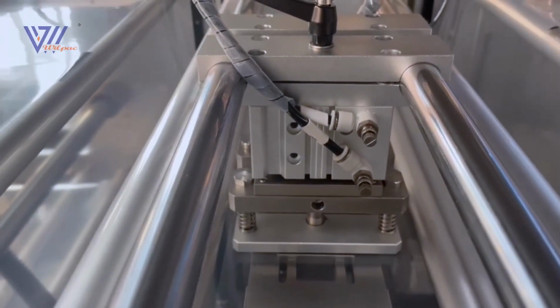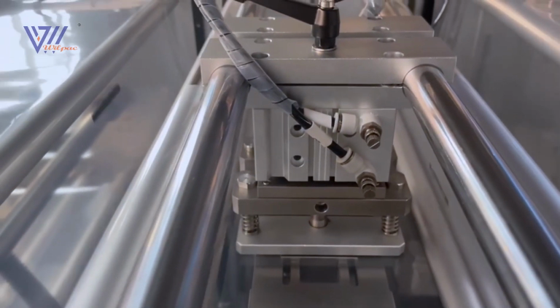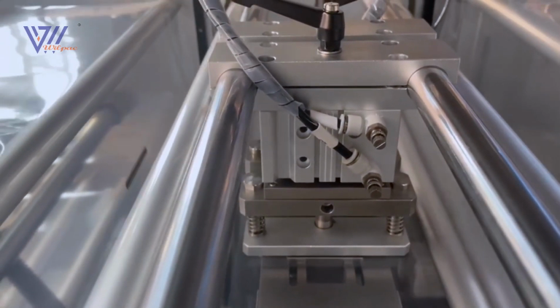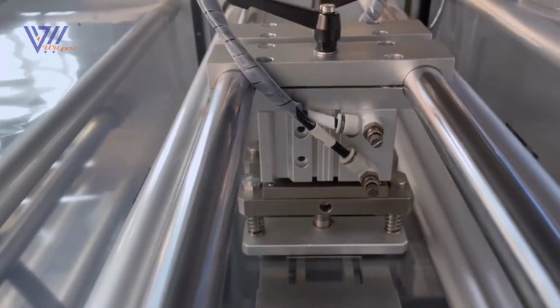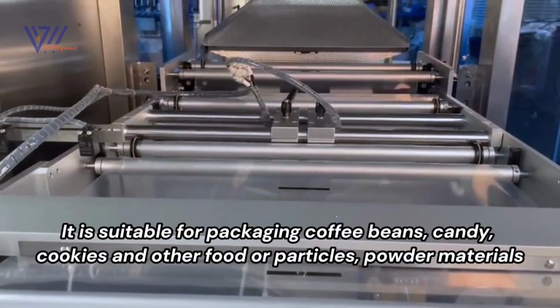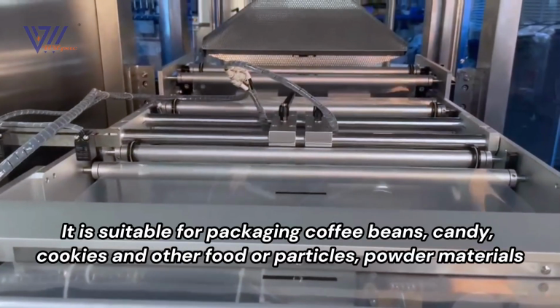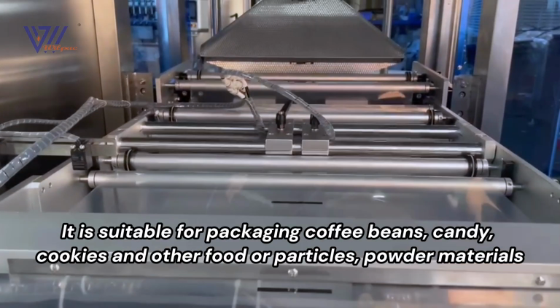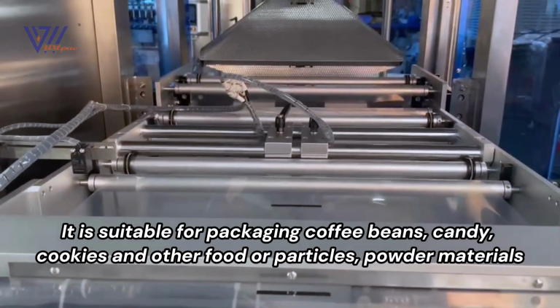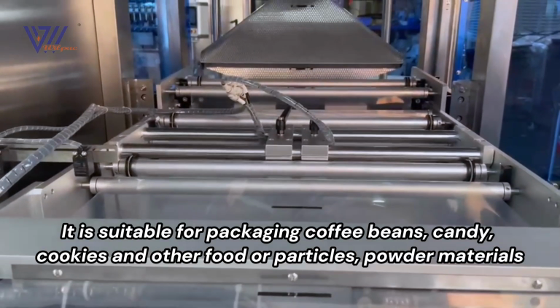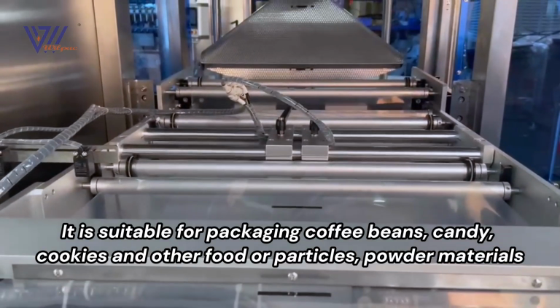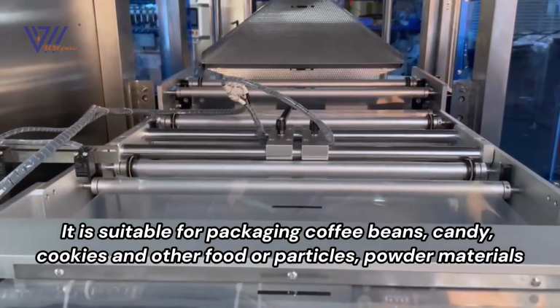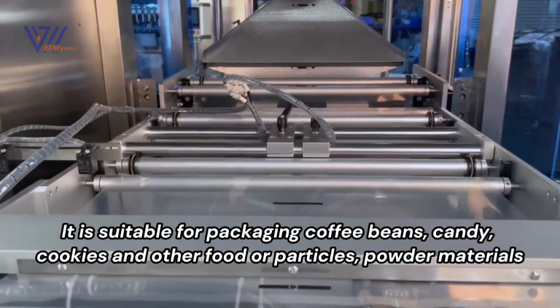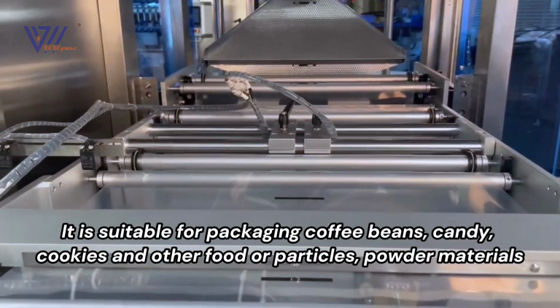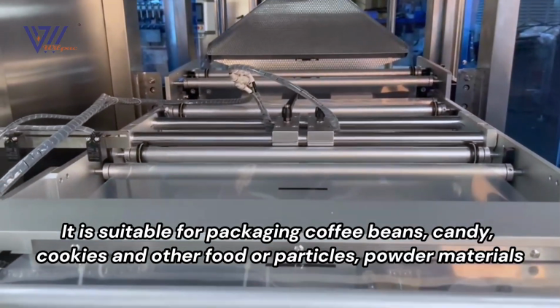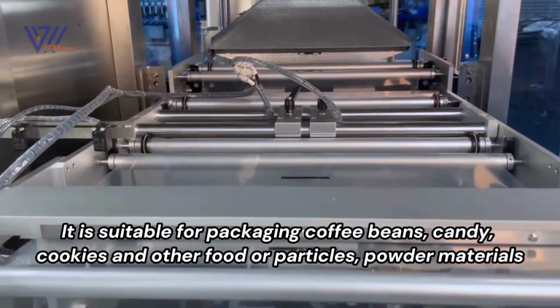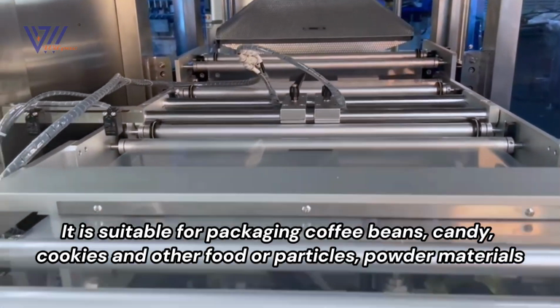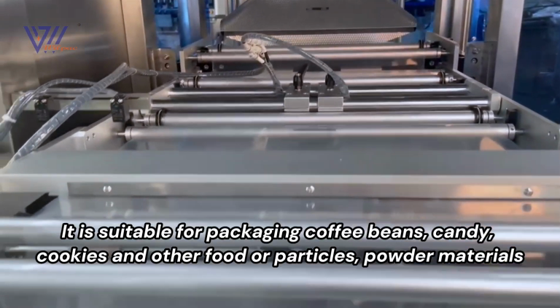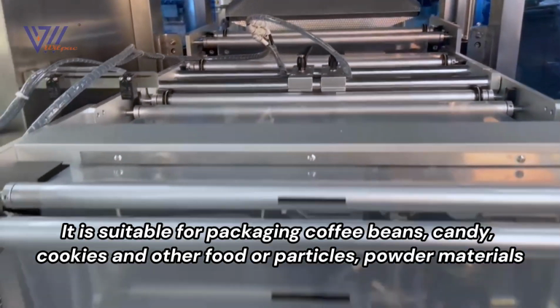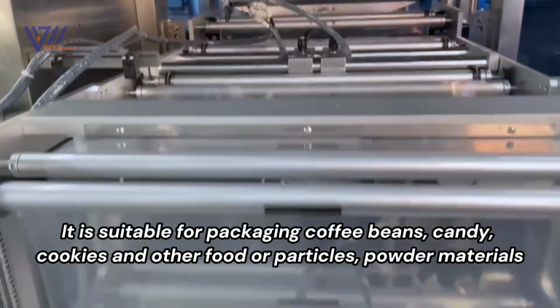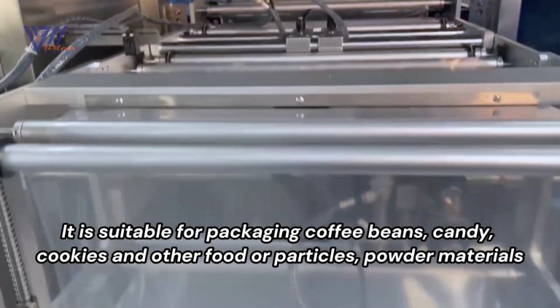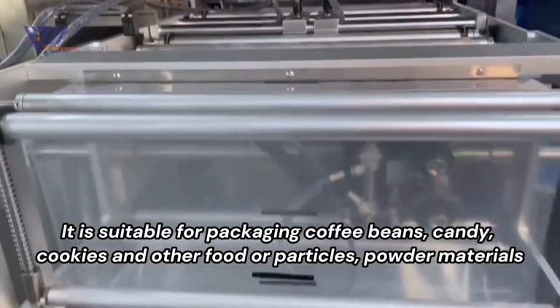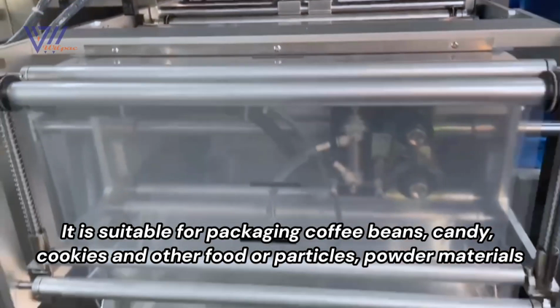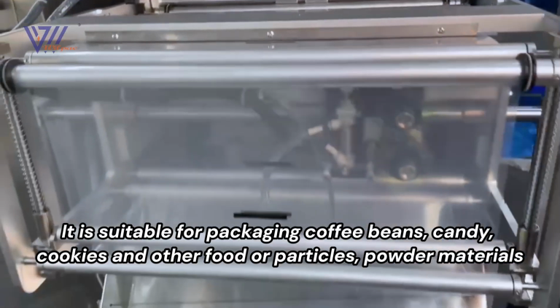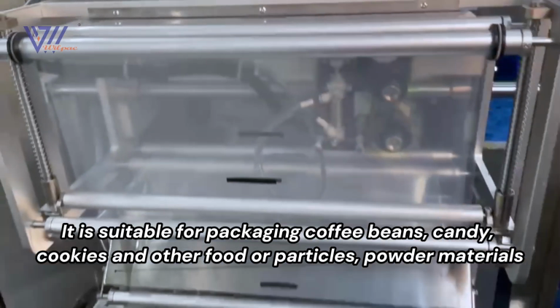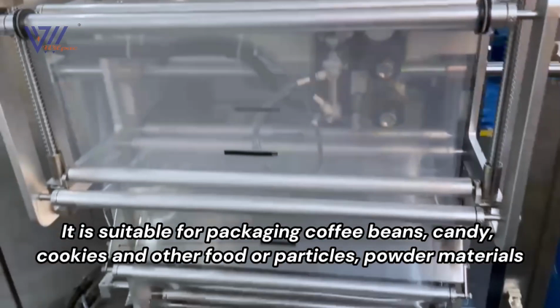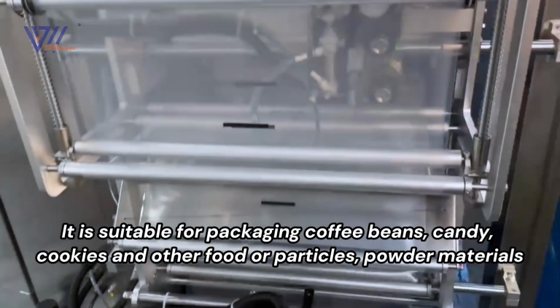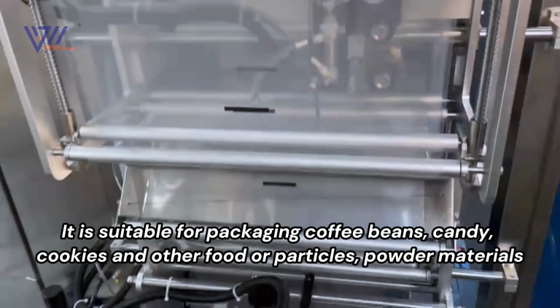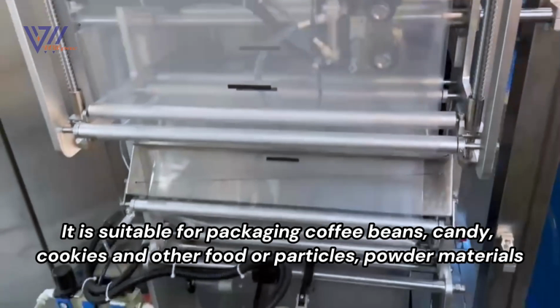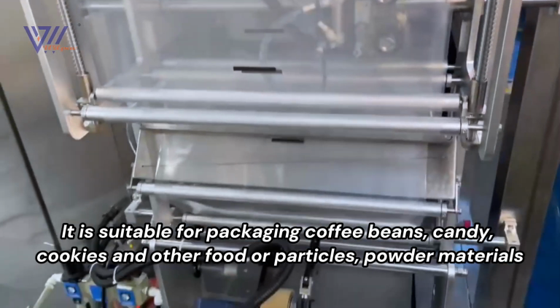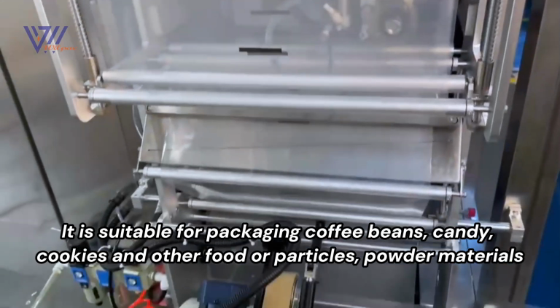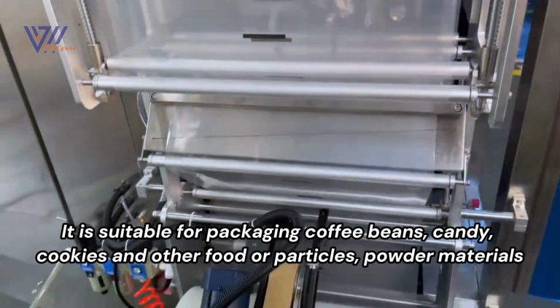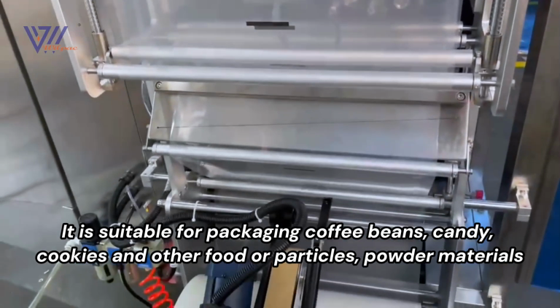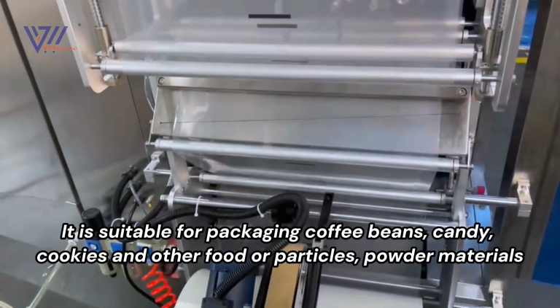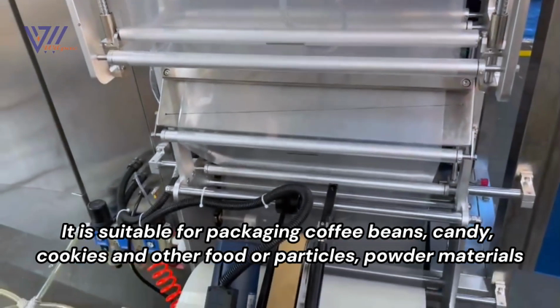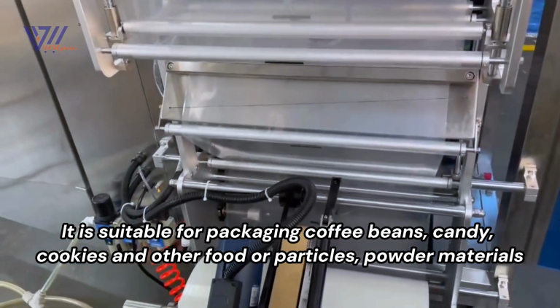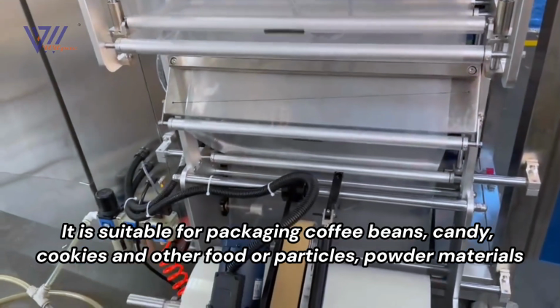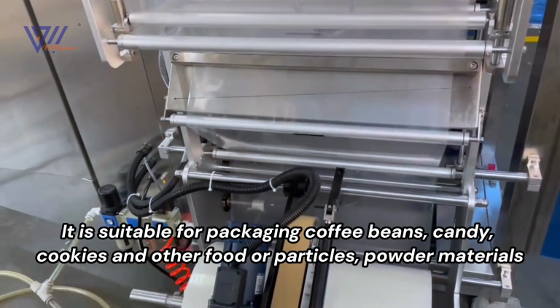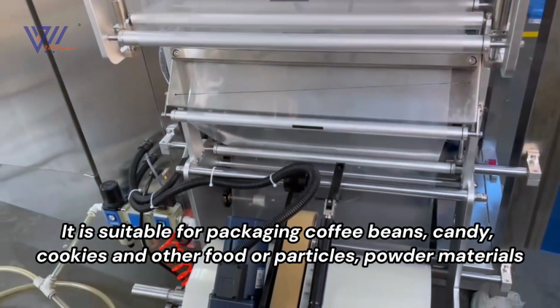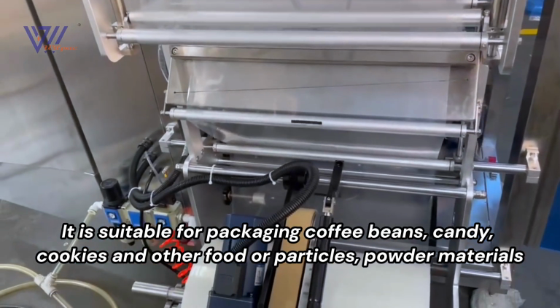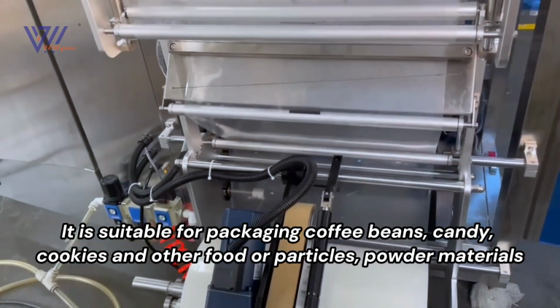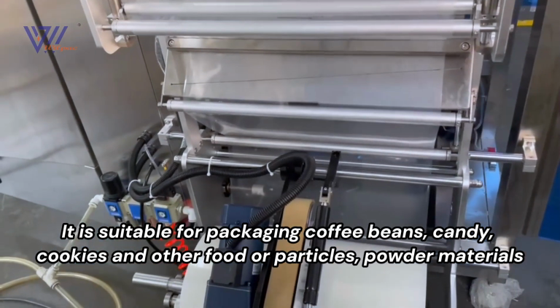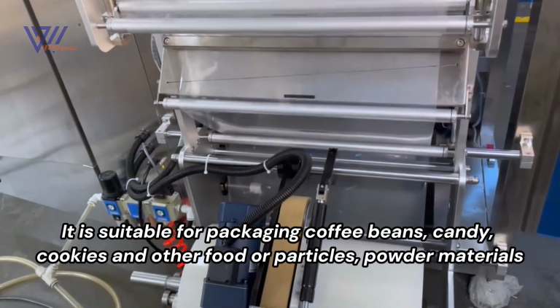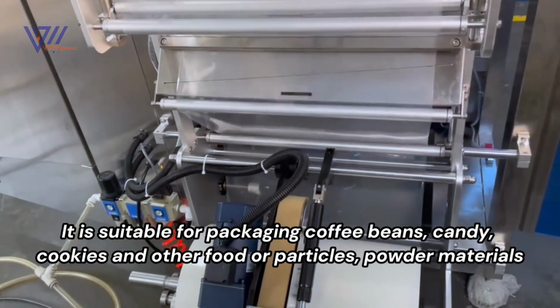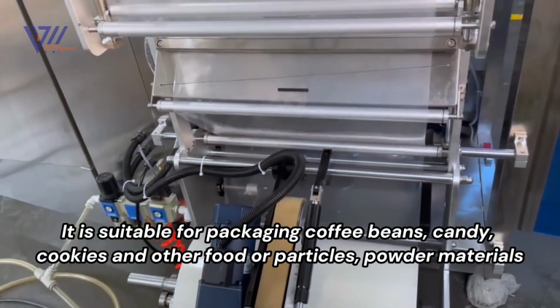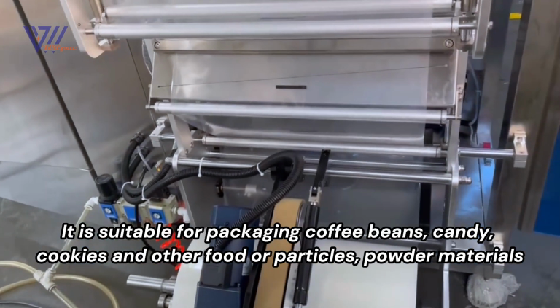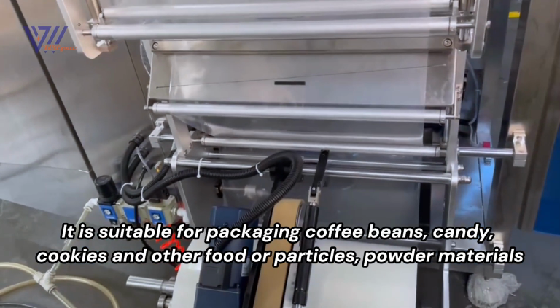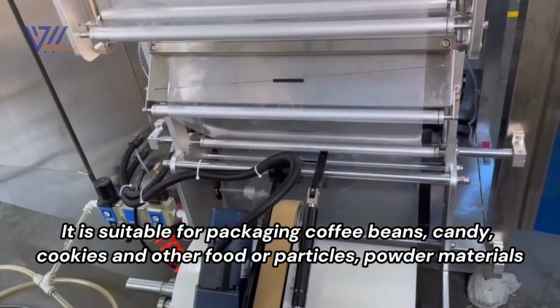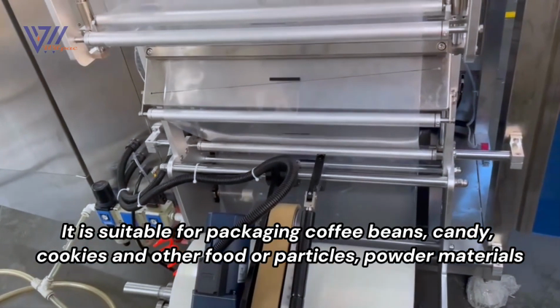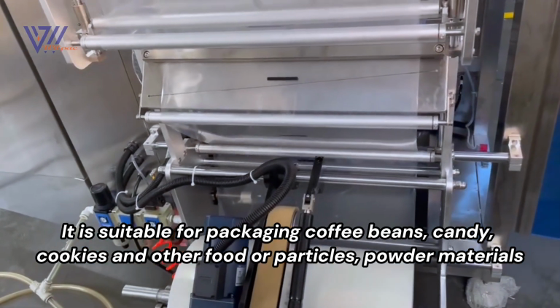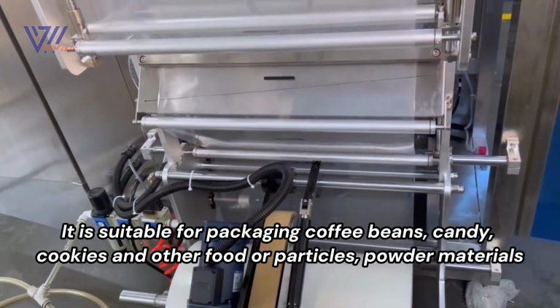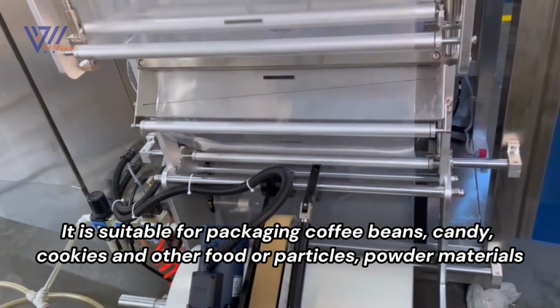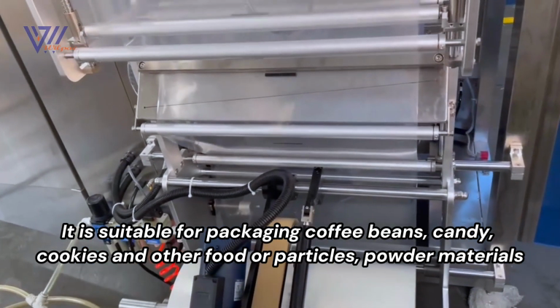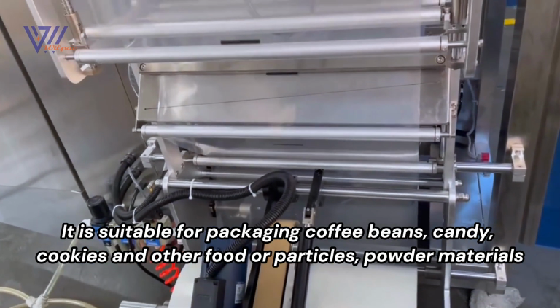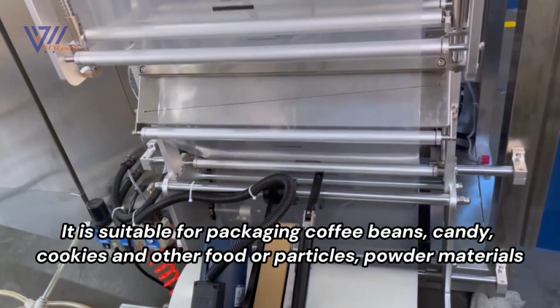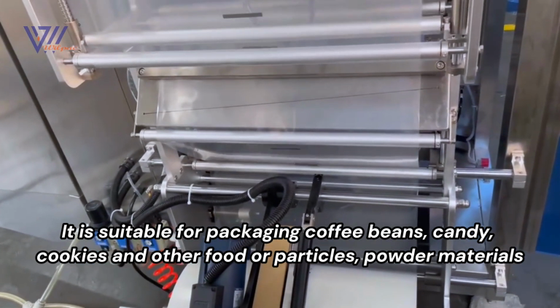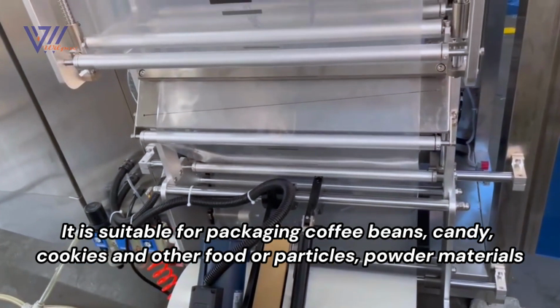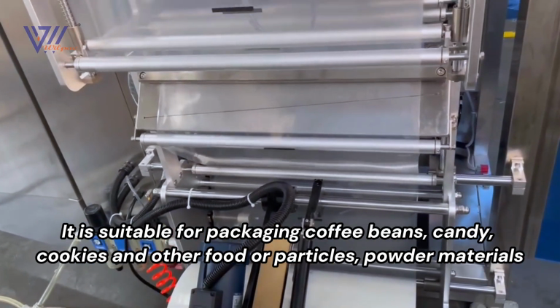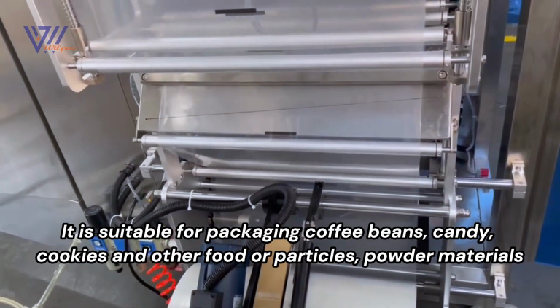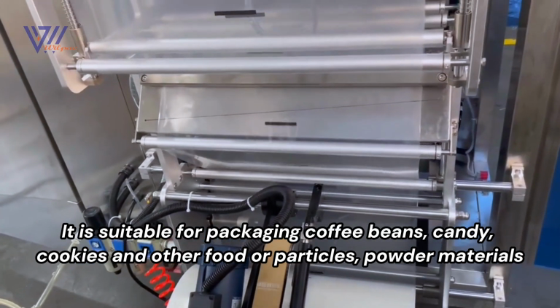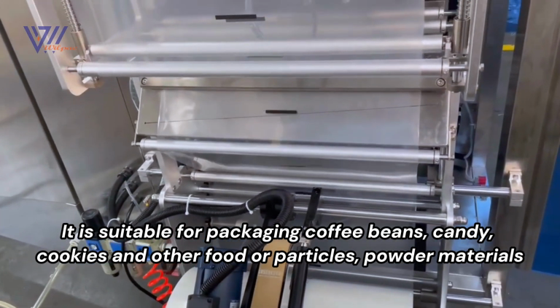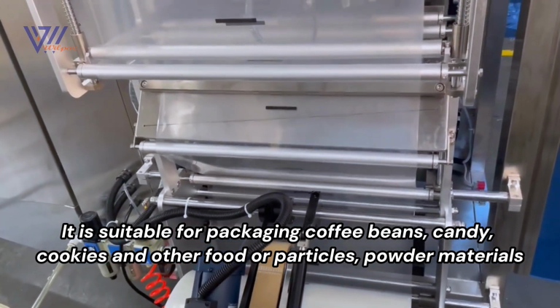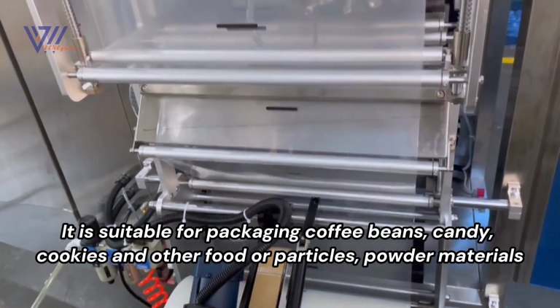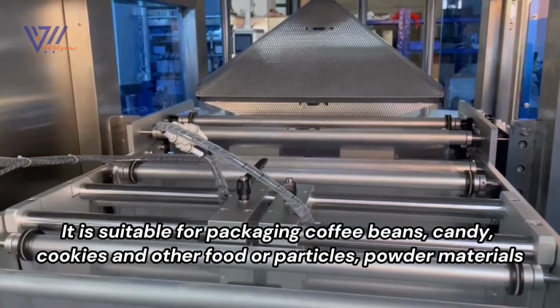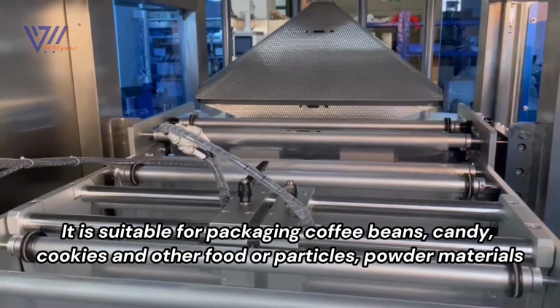It is suitable for packaging coffee beans, candy, cookies and other food or particles, and powder materials.